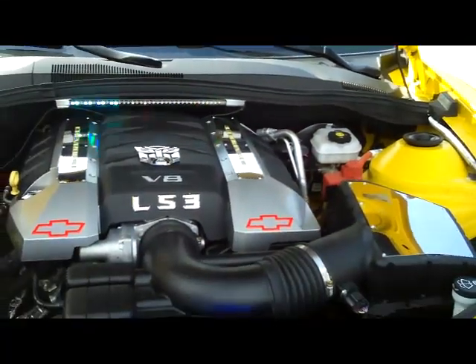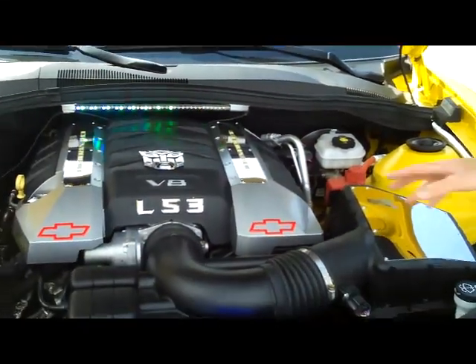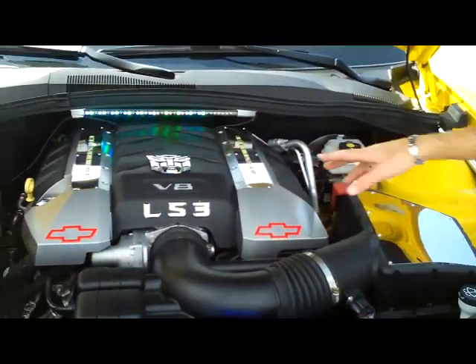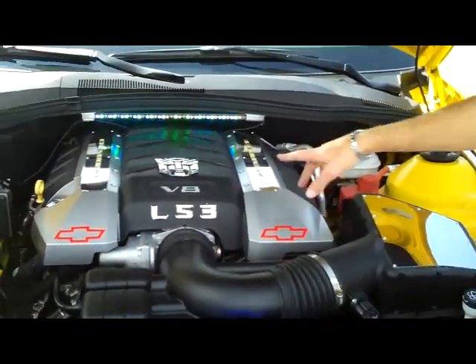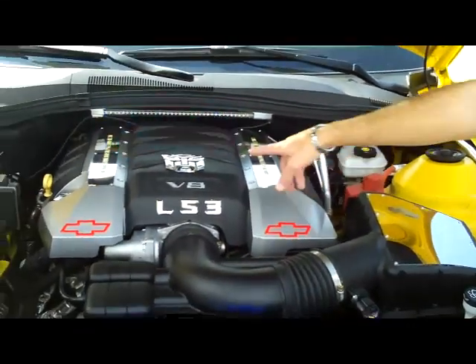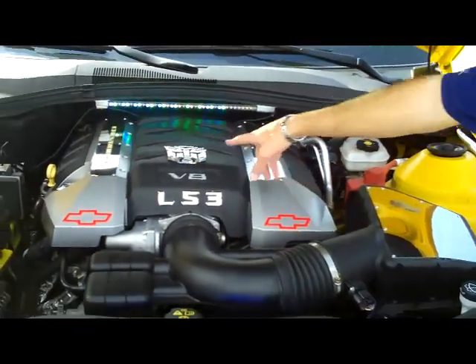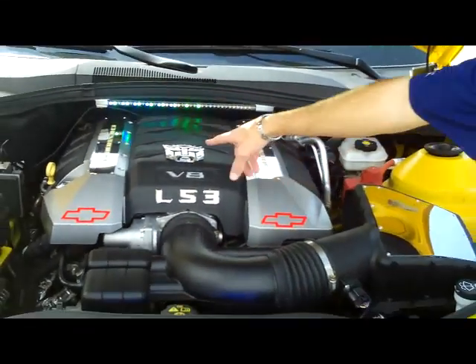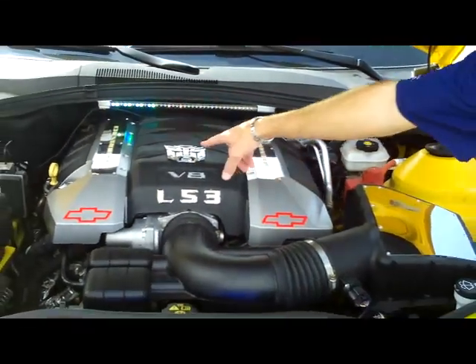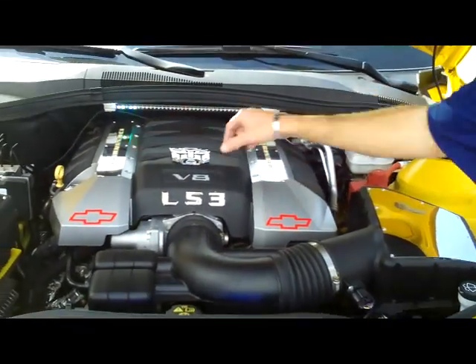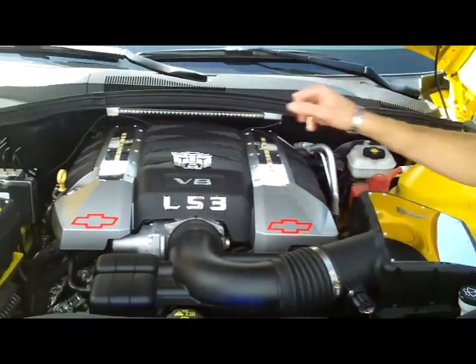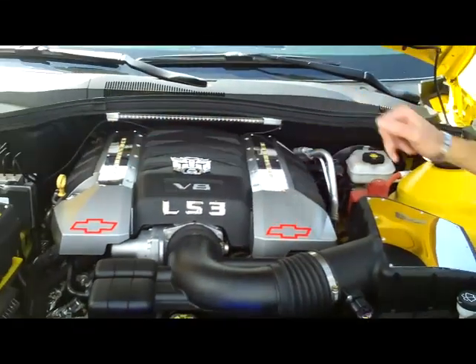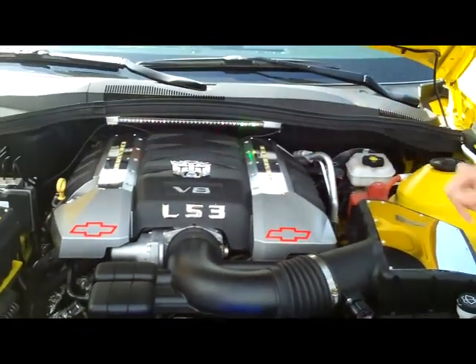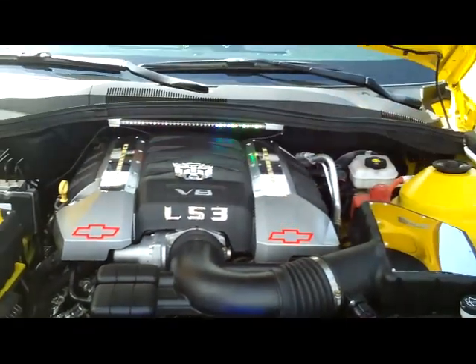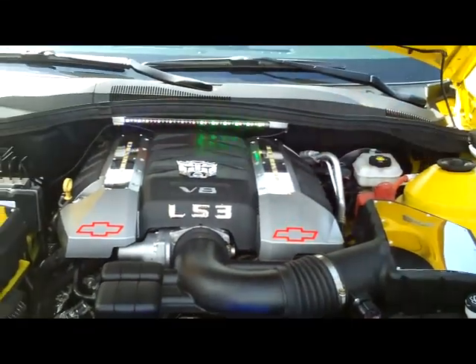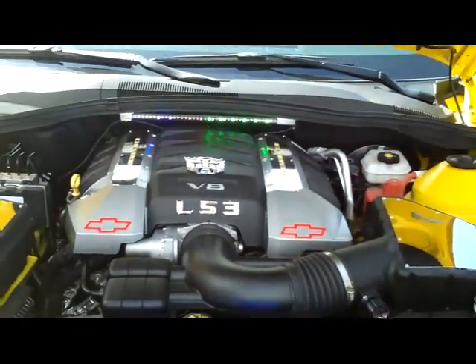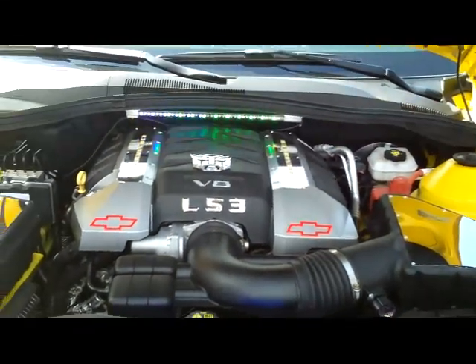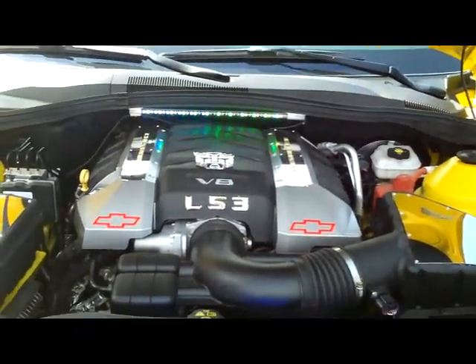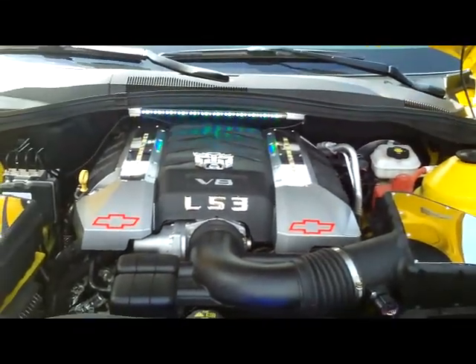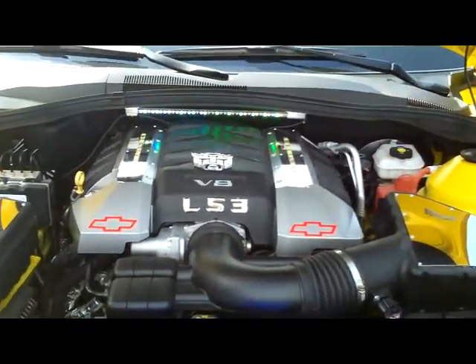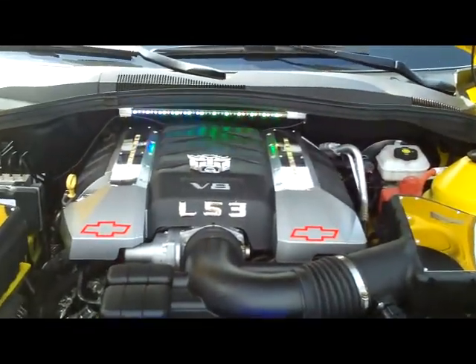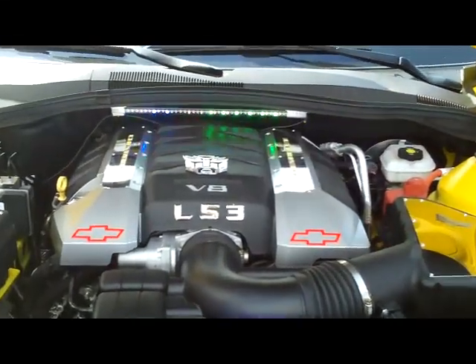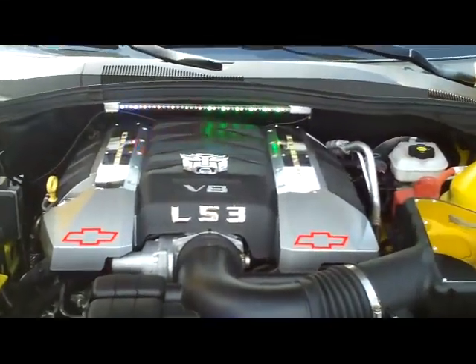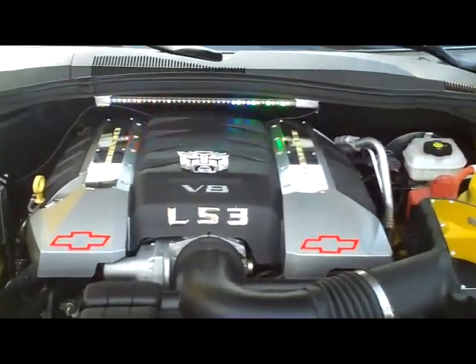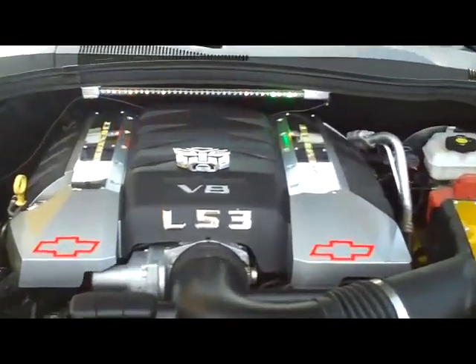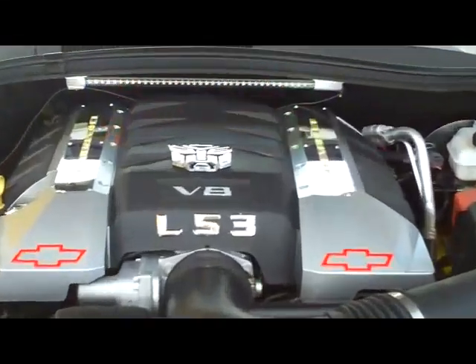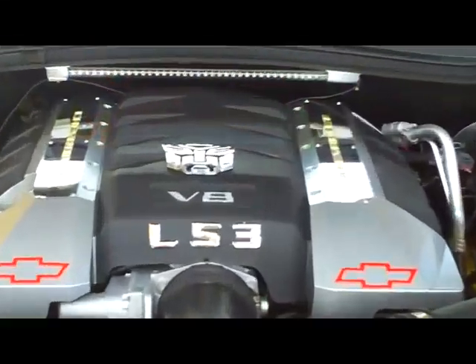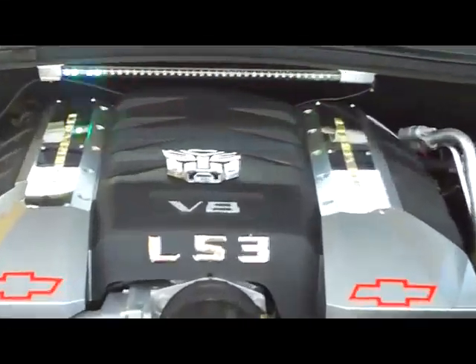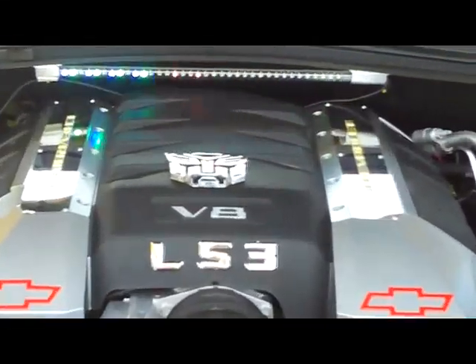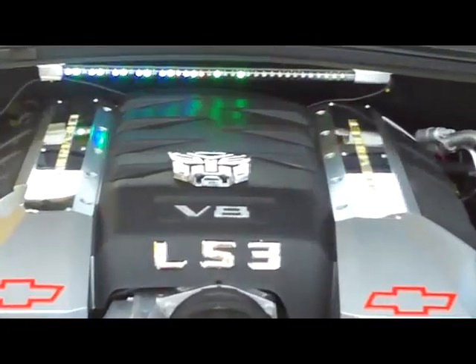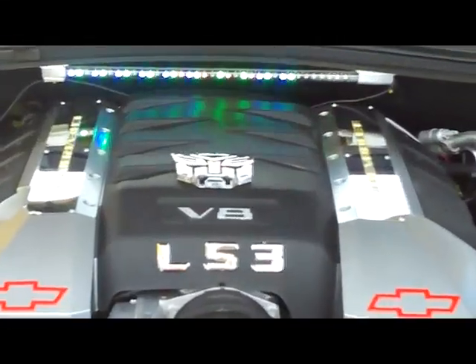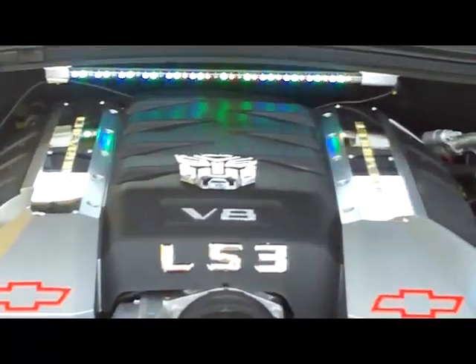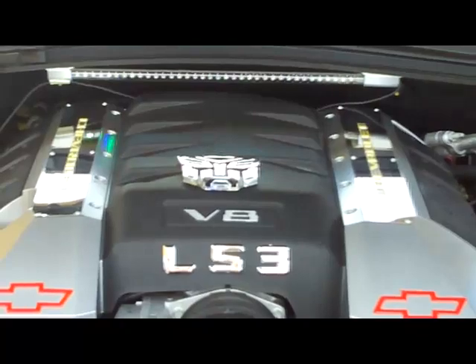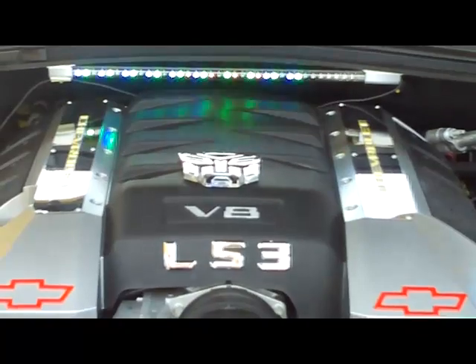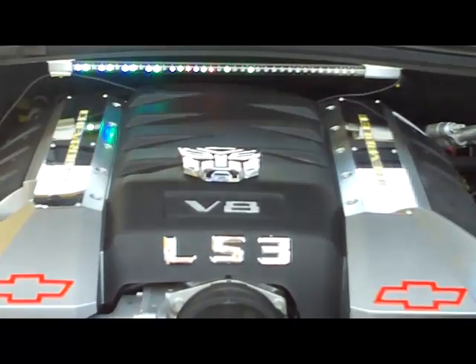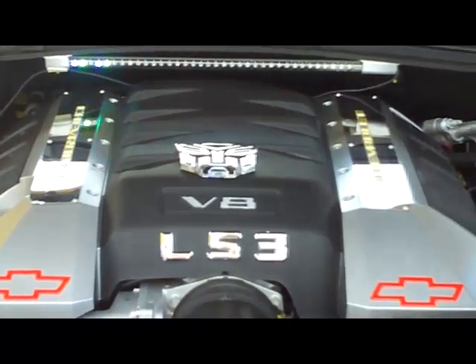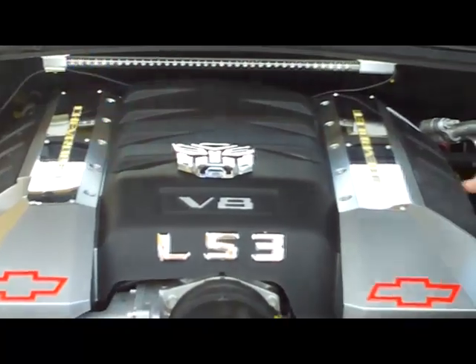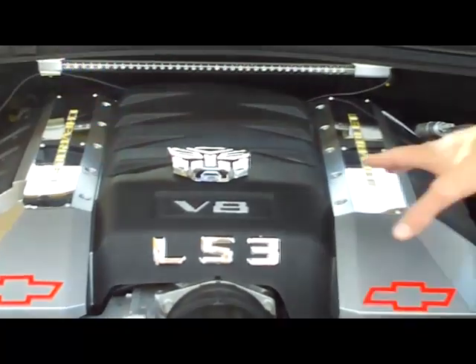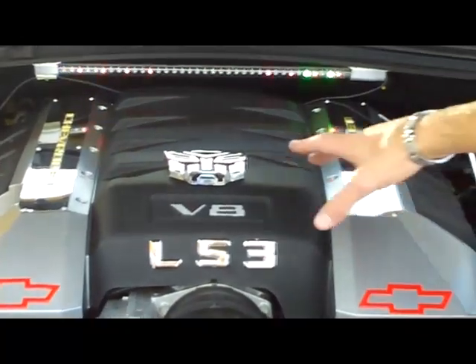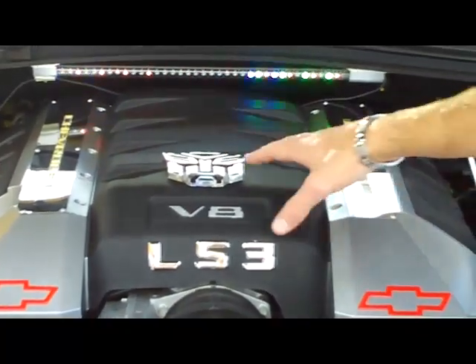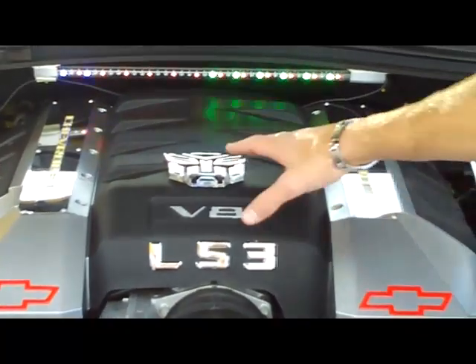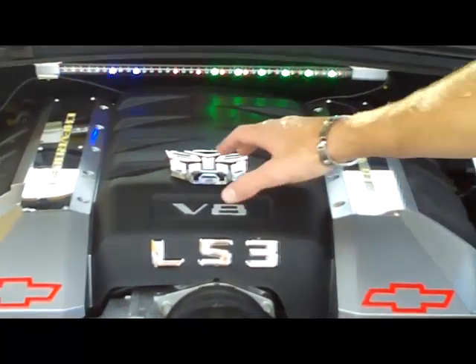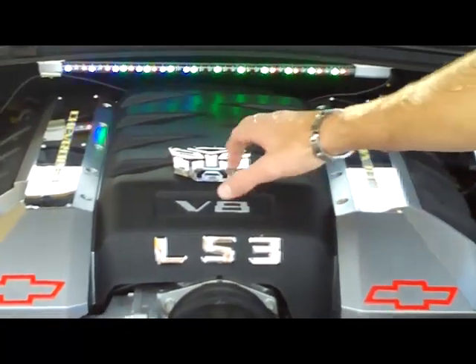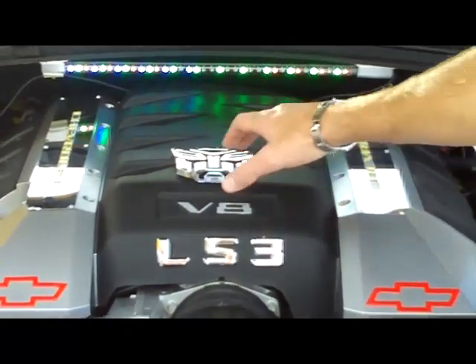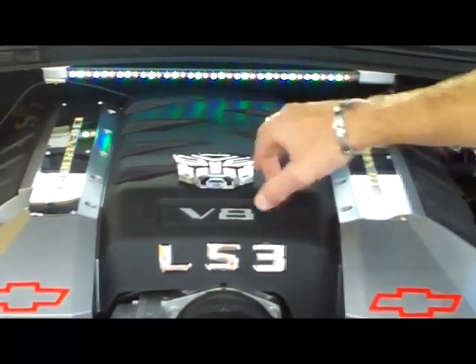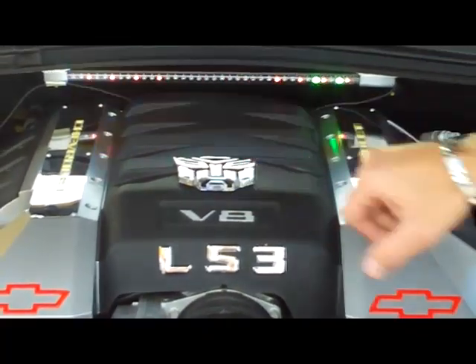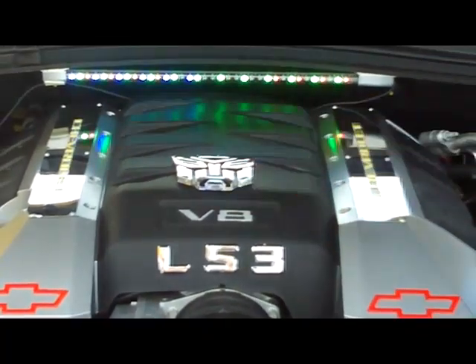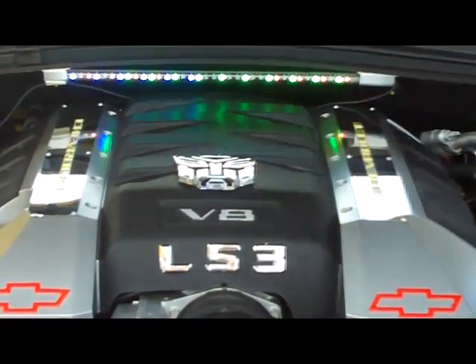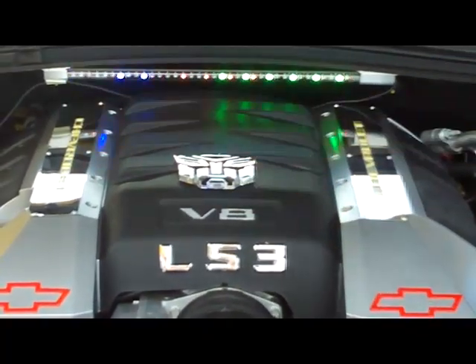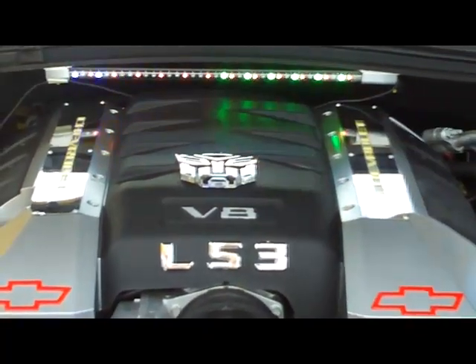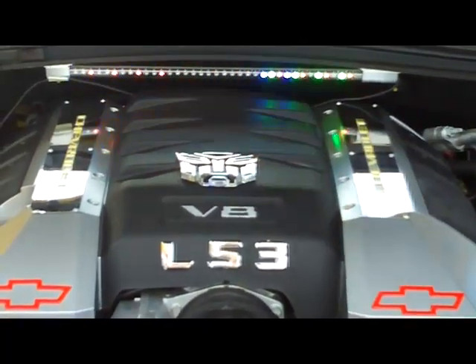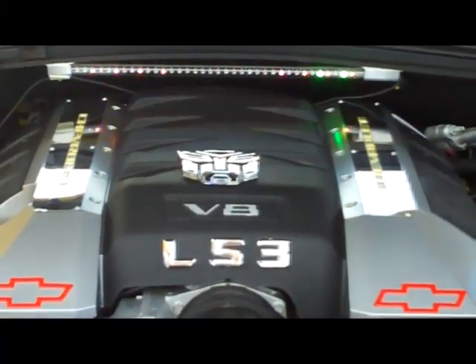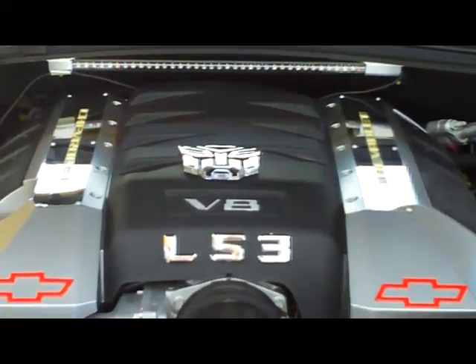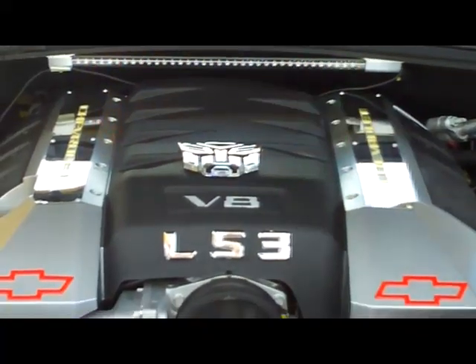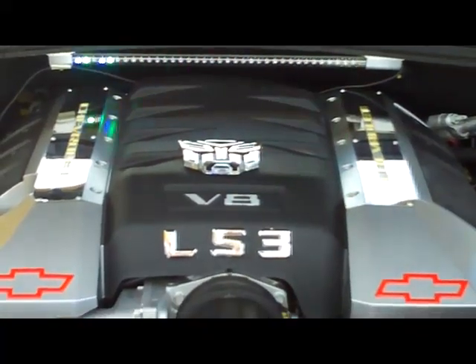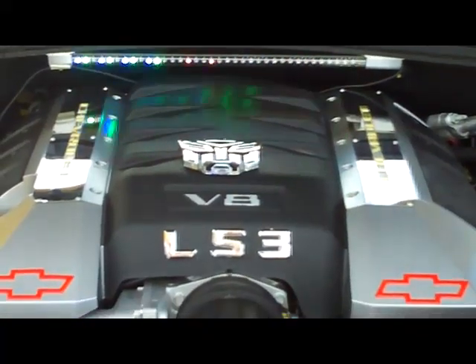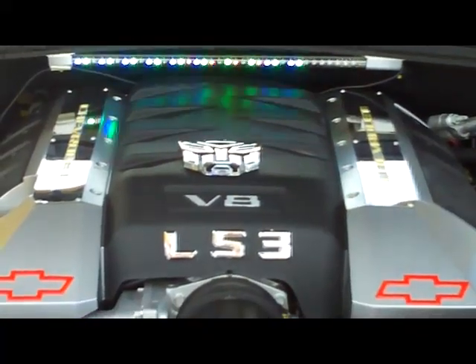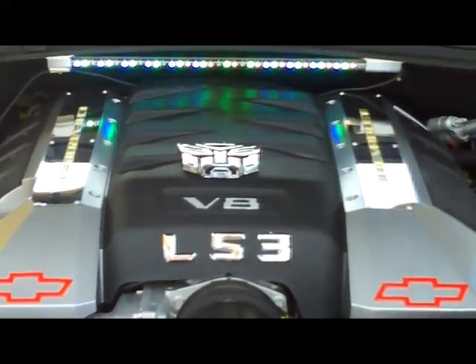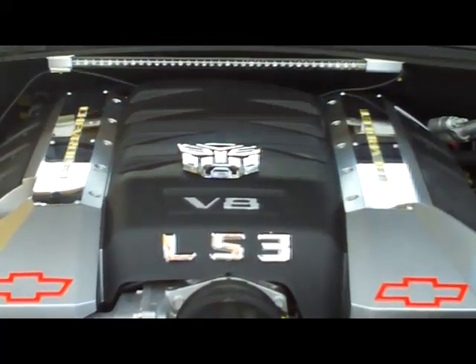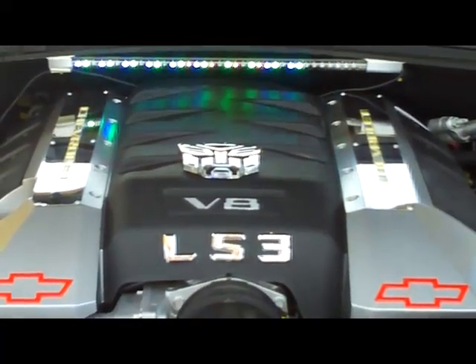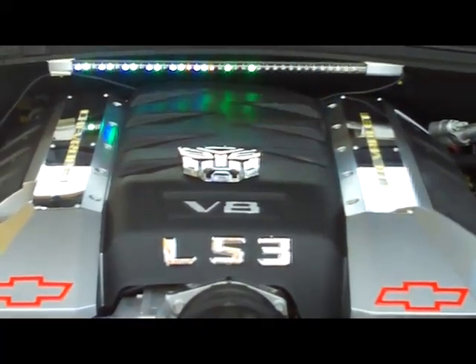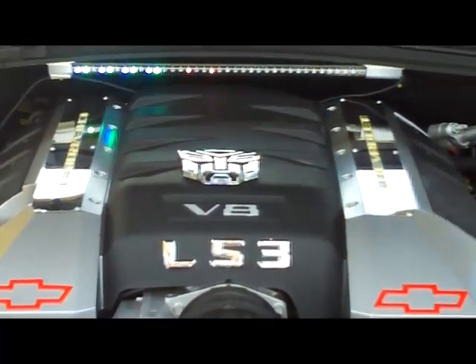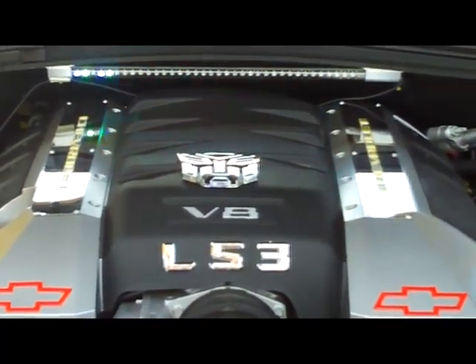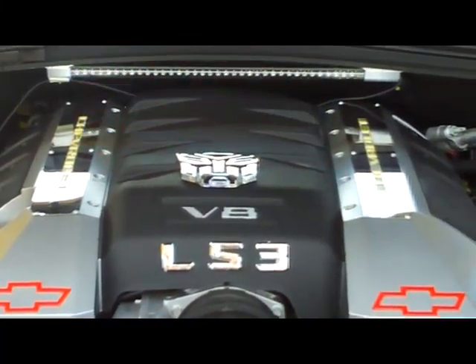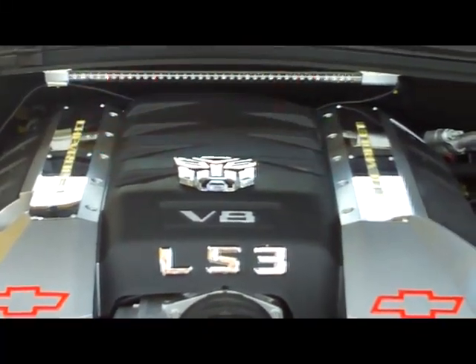I like the transformer emblem there. It's very nice. Is that the, what do they call that? That's the Autobot. Autobot.